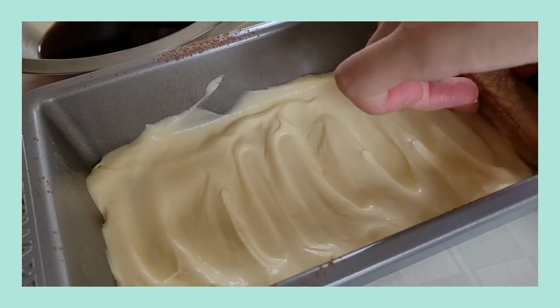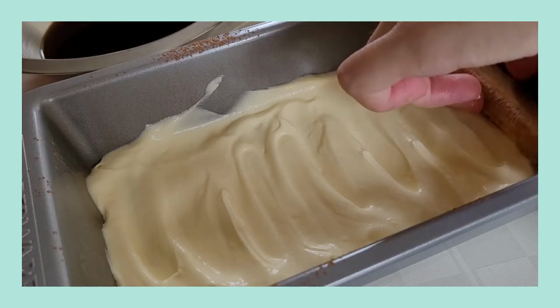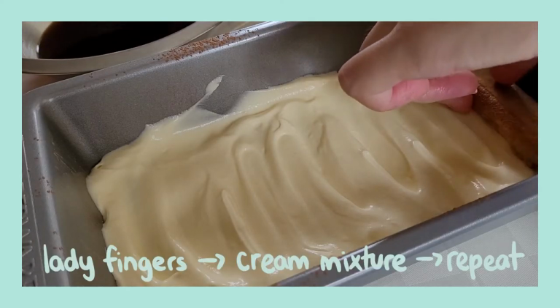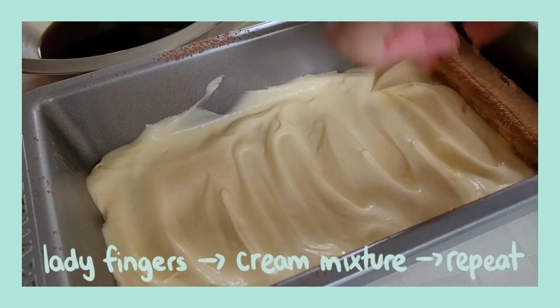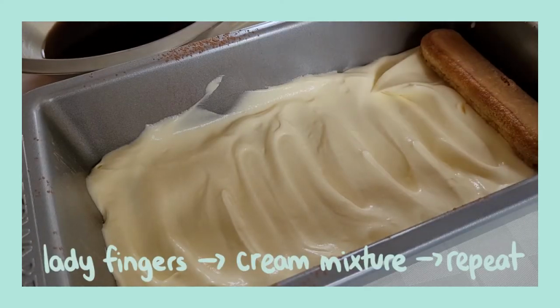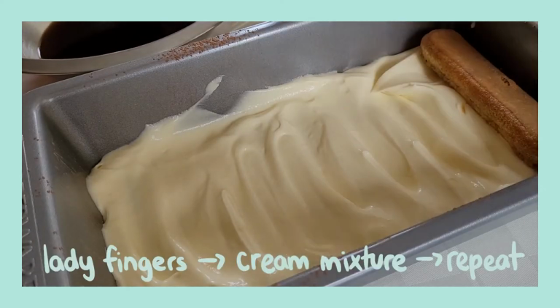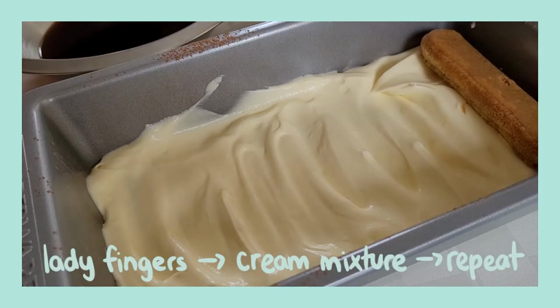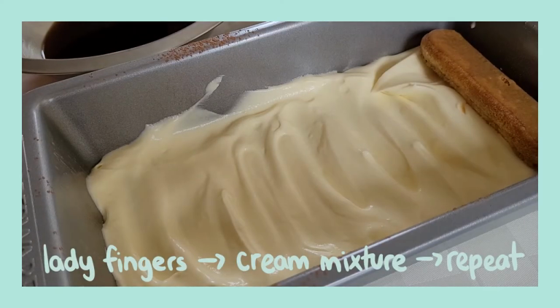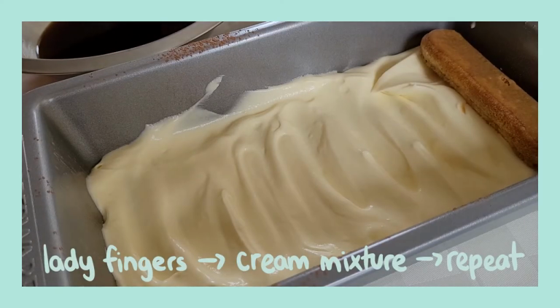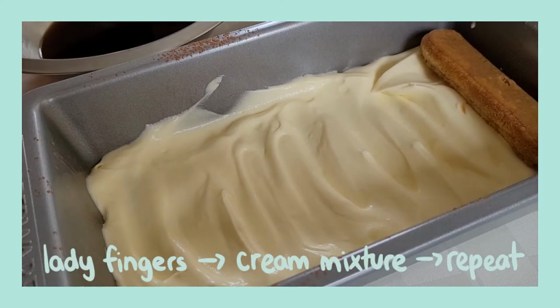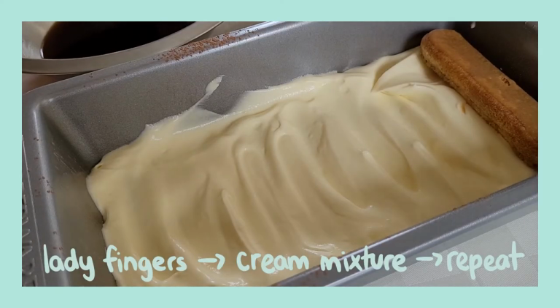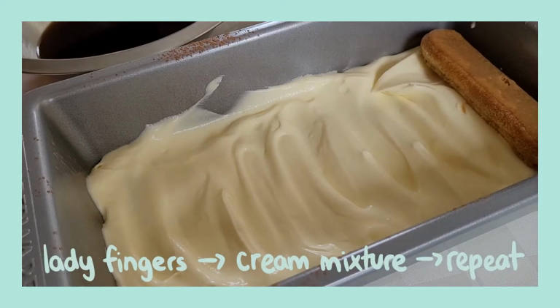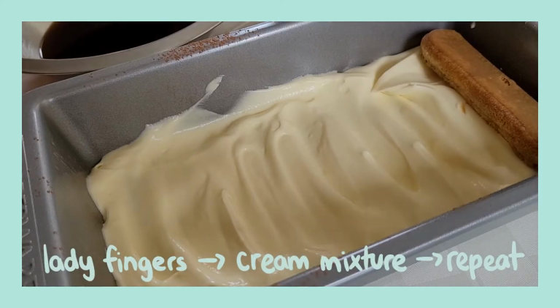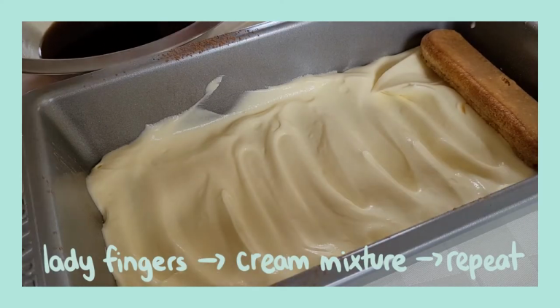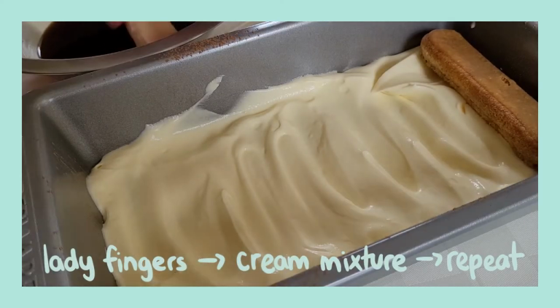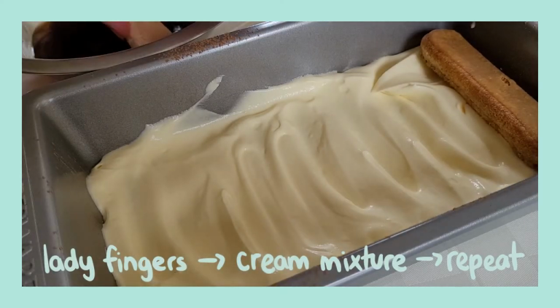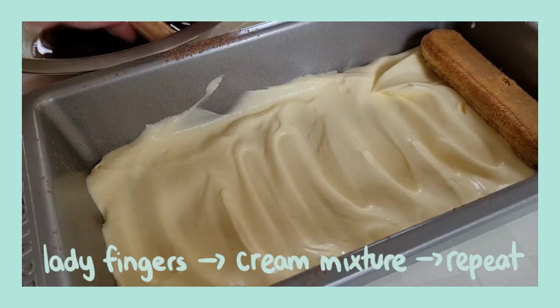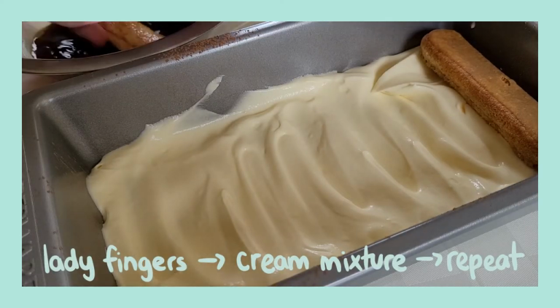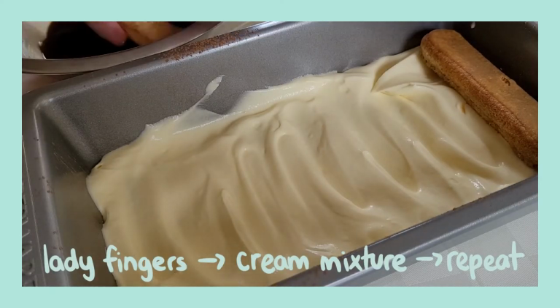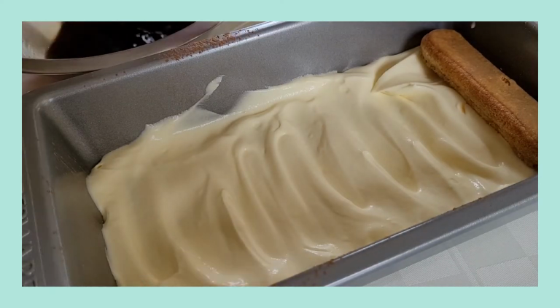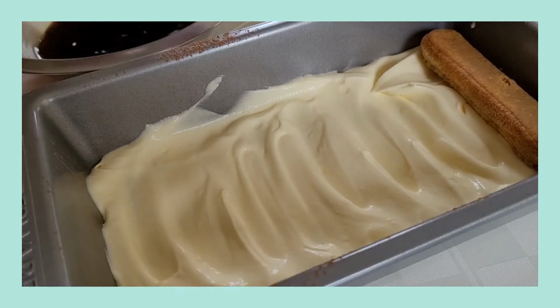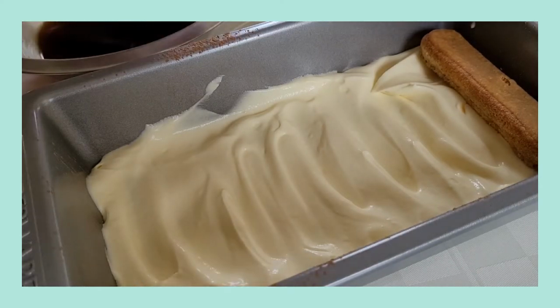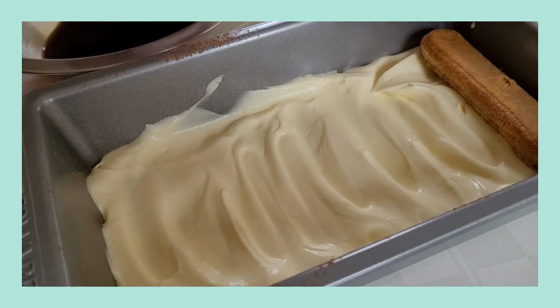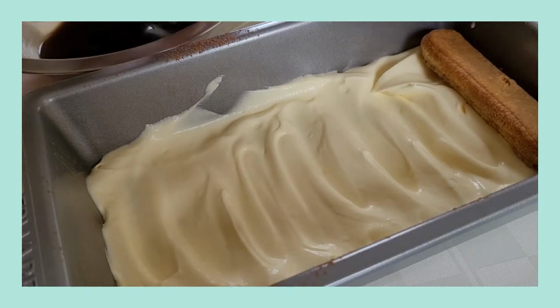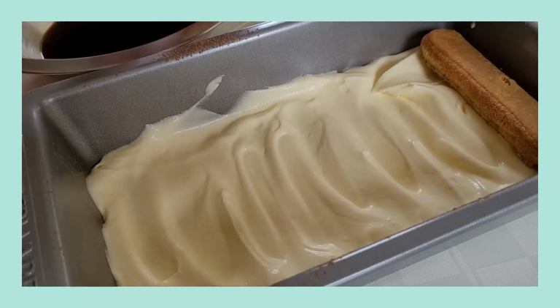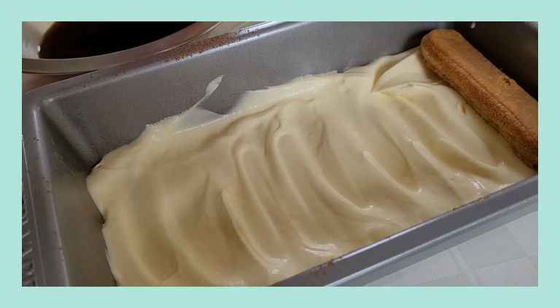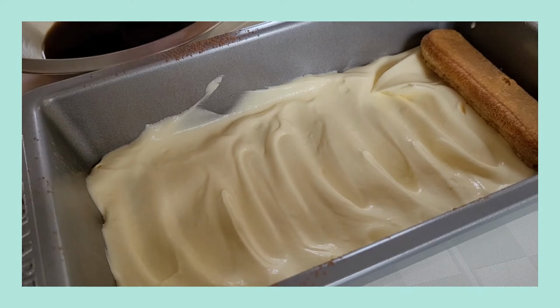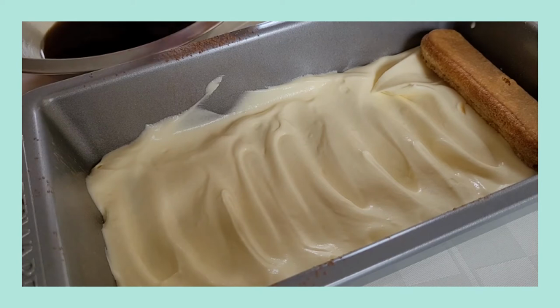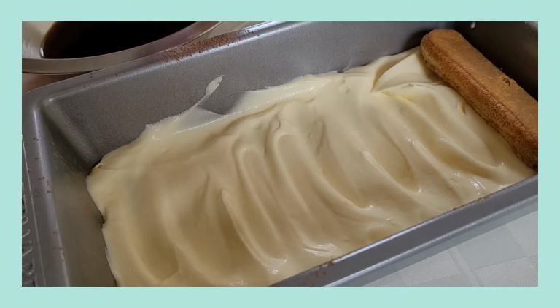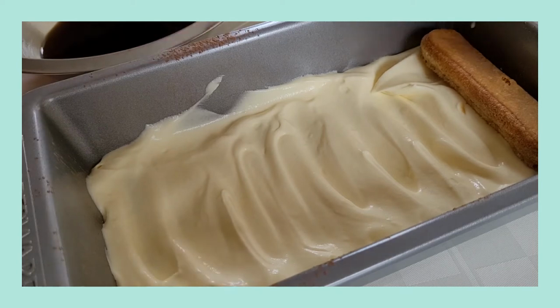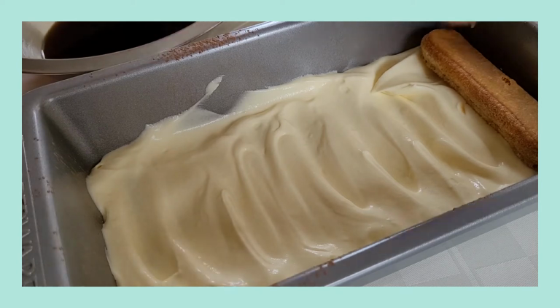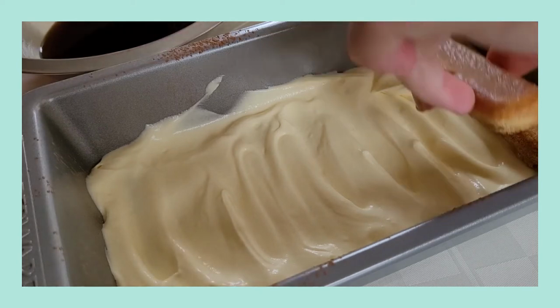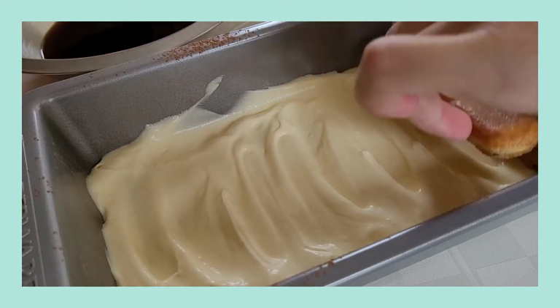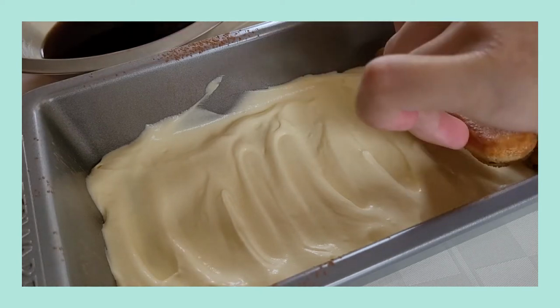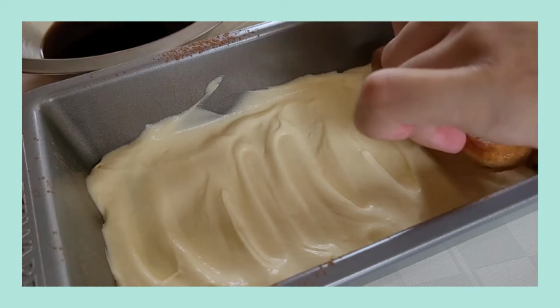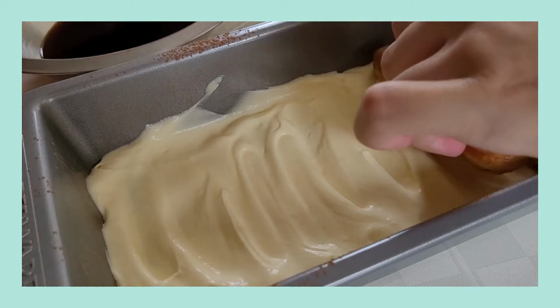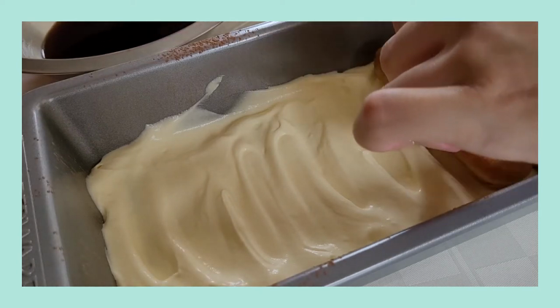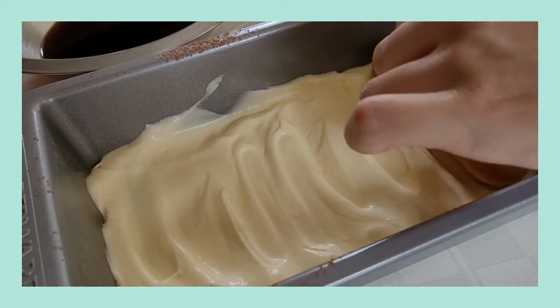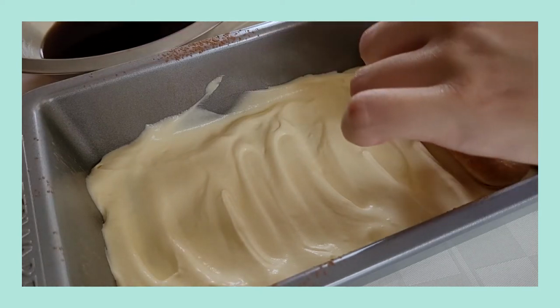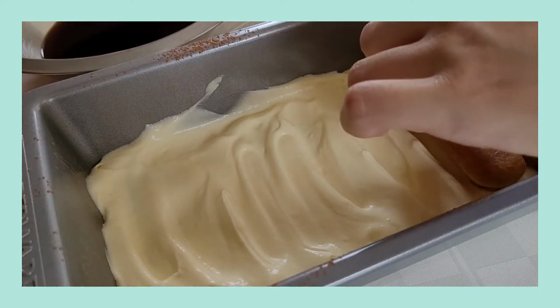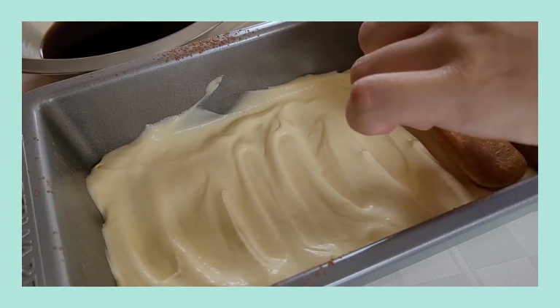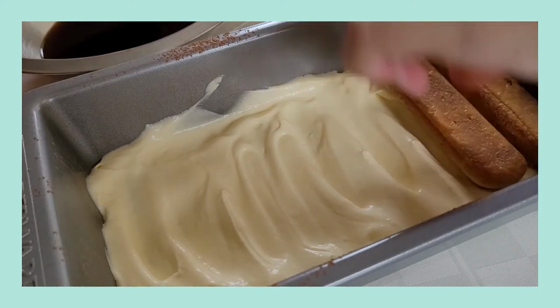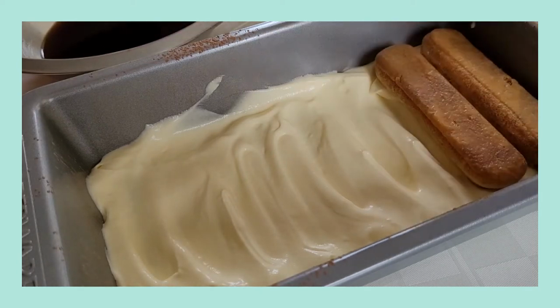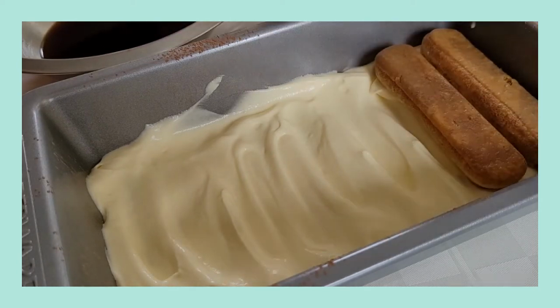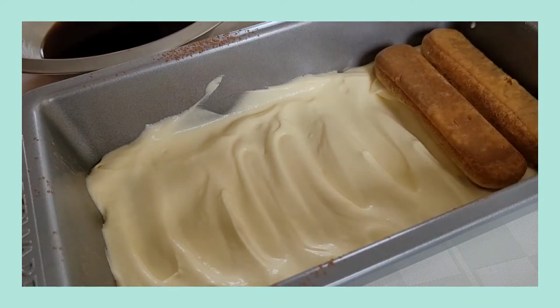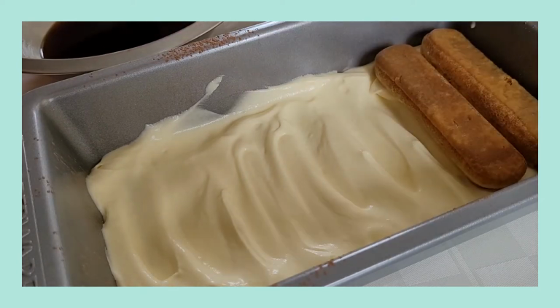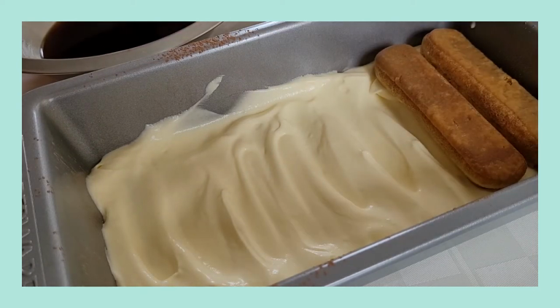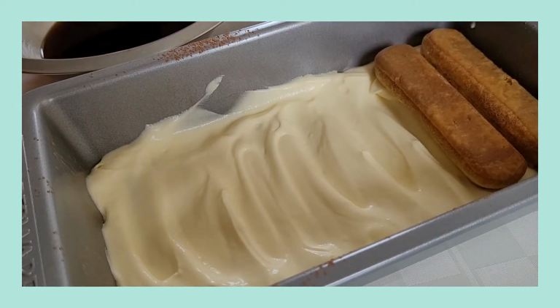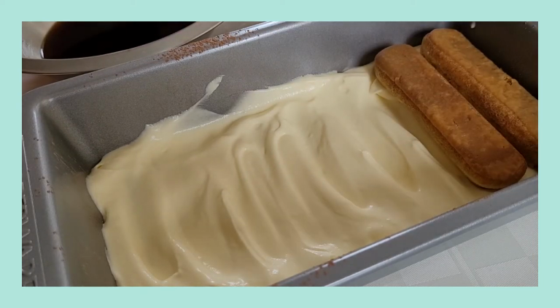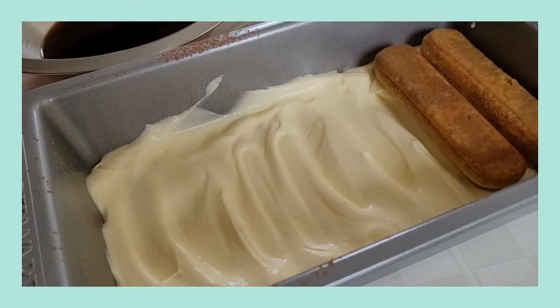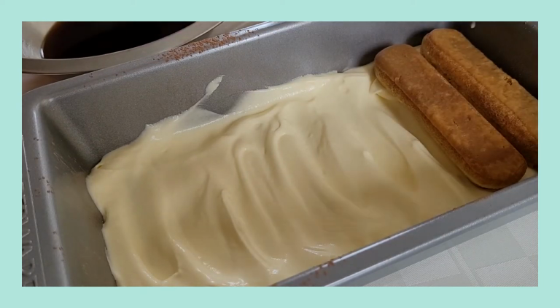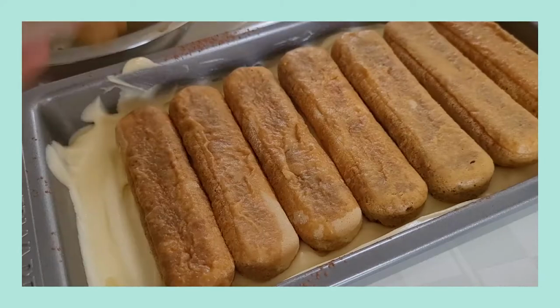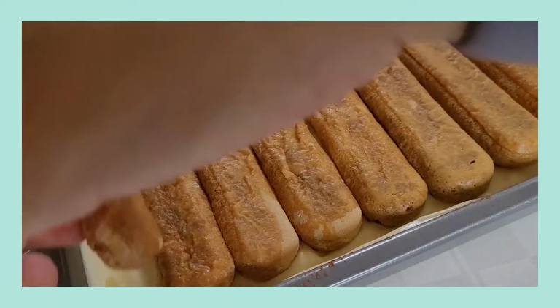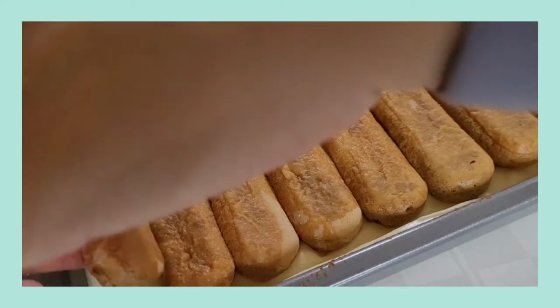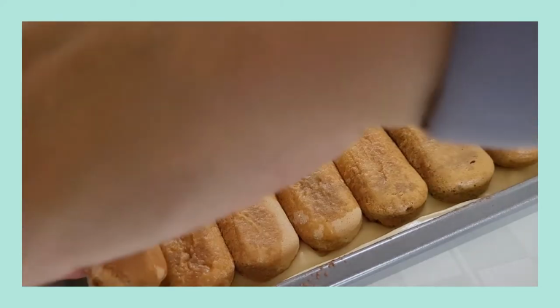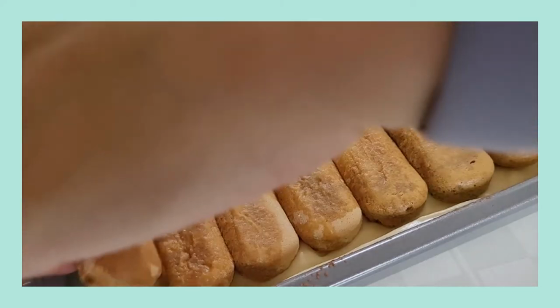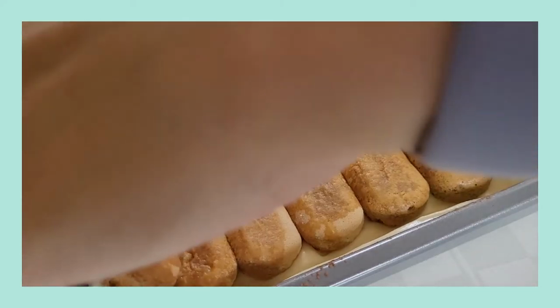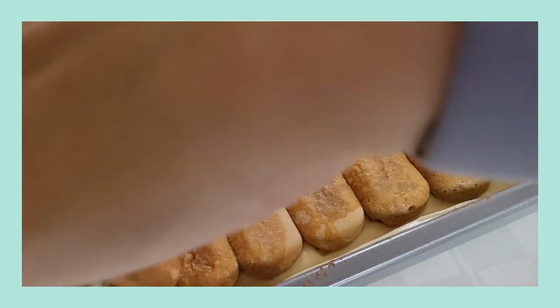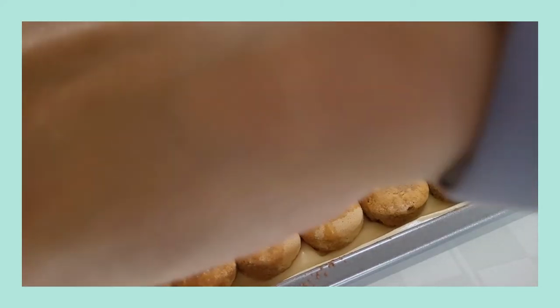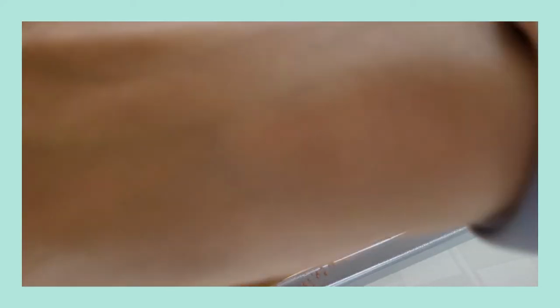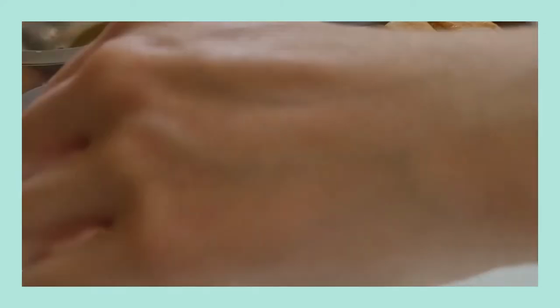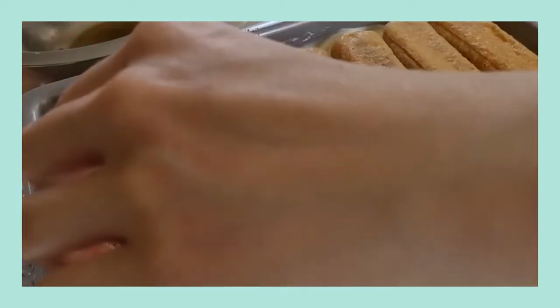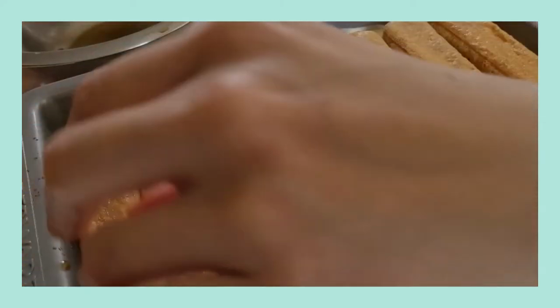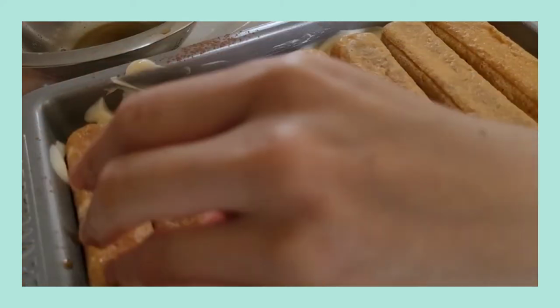Now you're just gonna repeat the previous two steps of adding coffee-soaked ladyfingers into your pan along with your cream mixture.